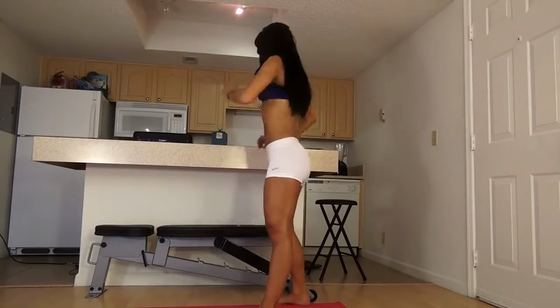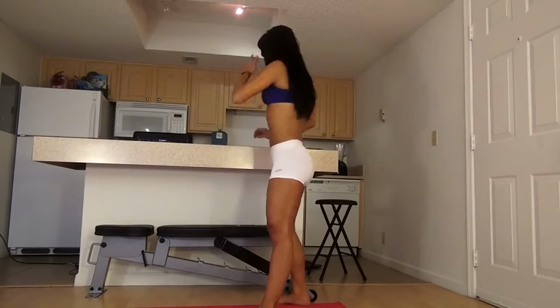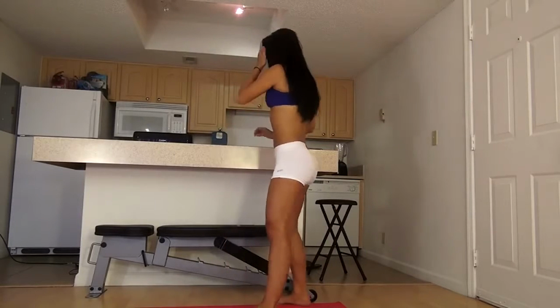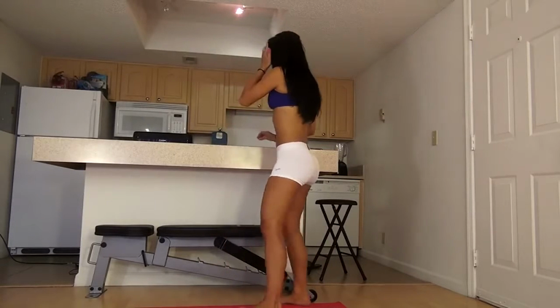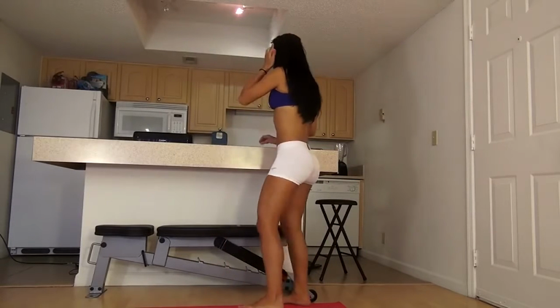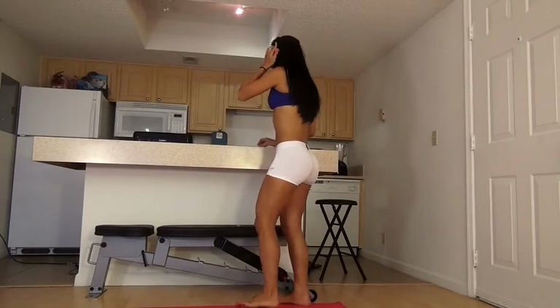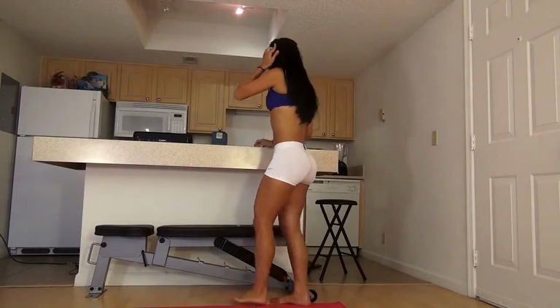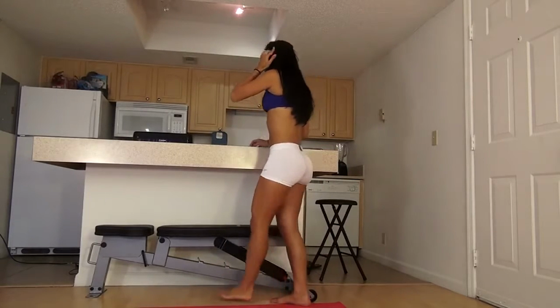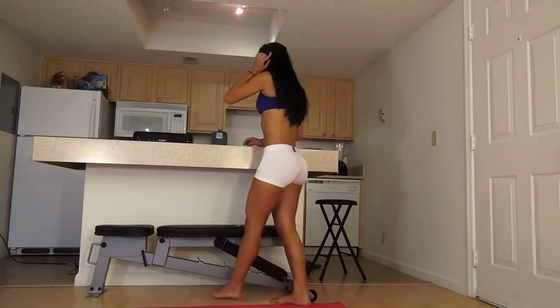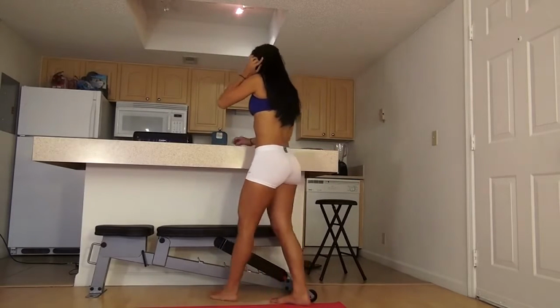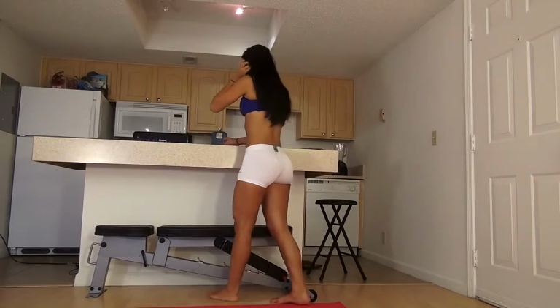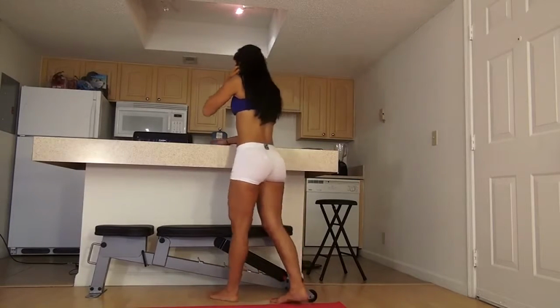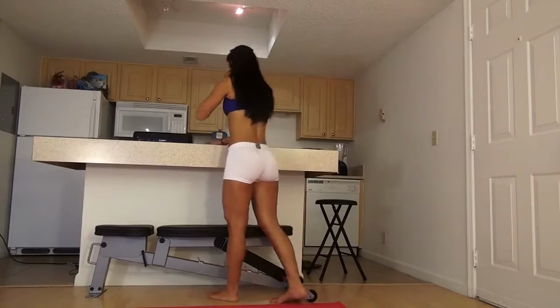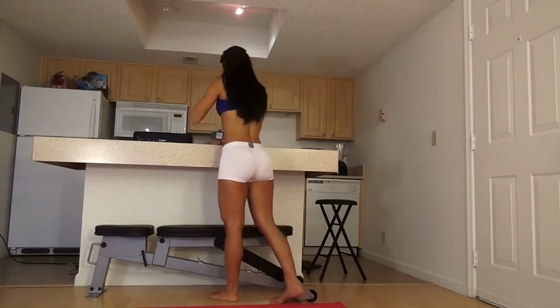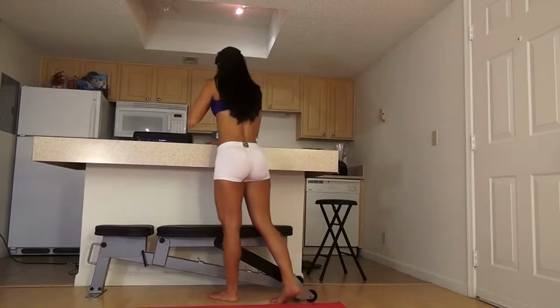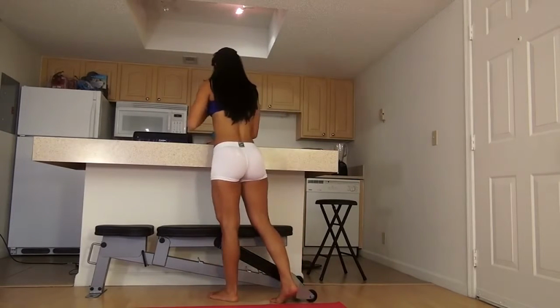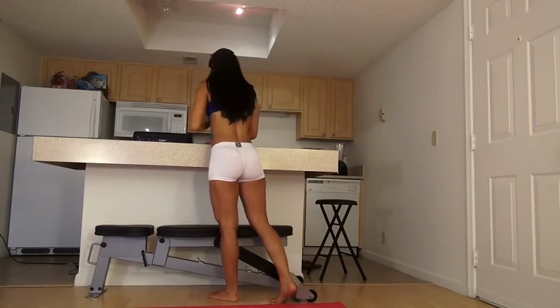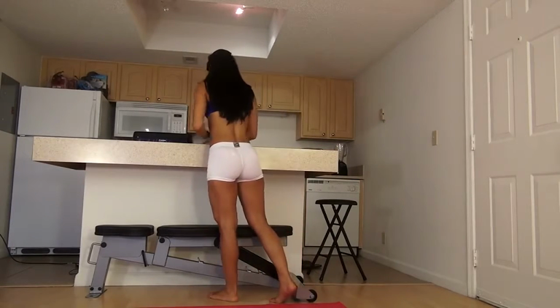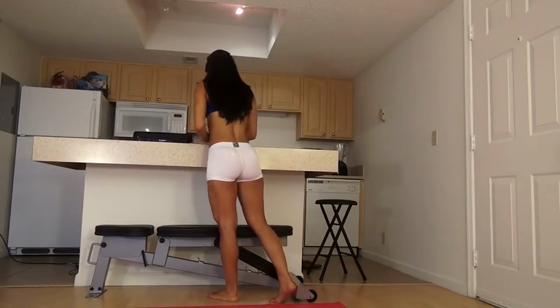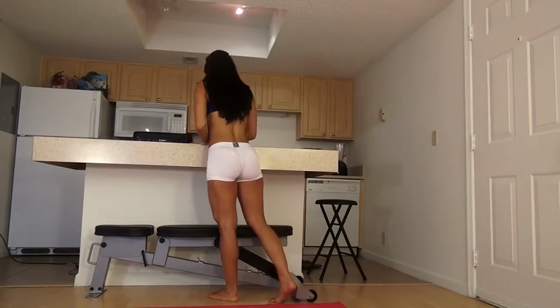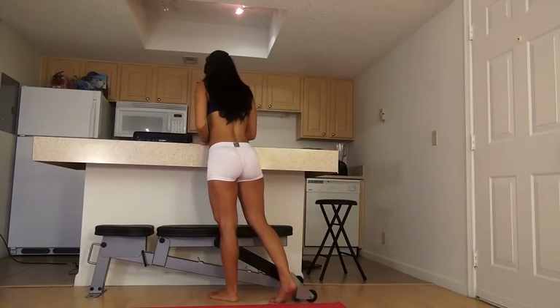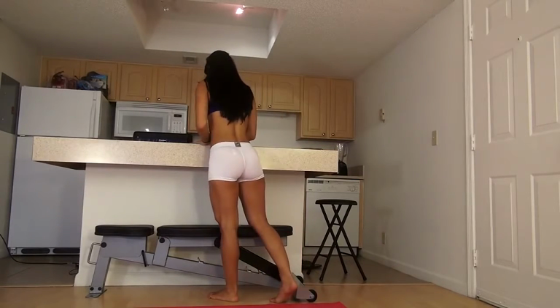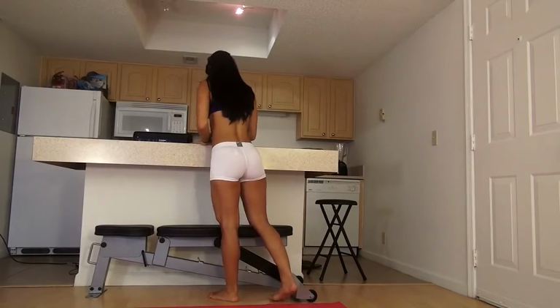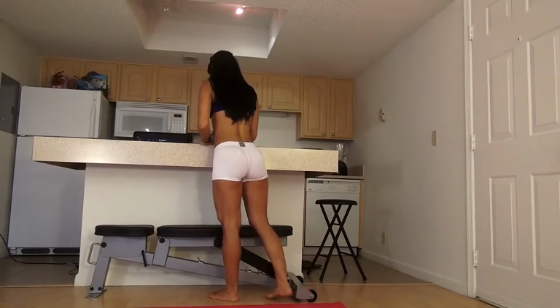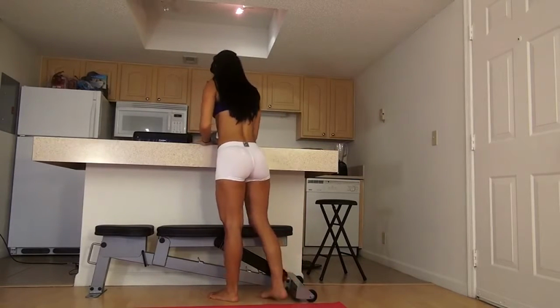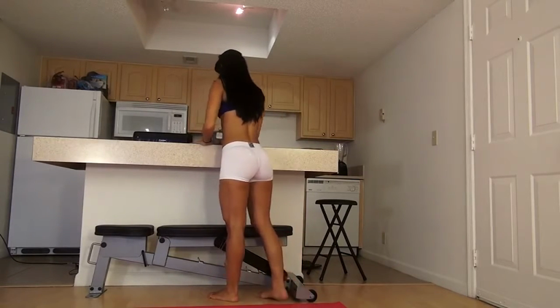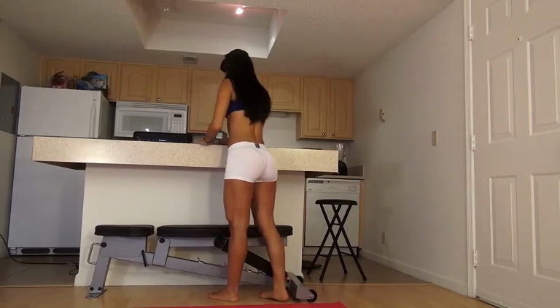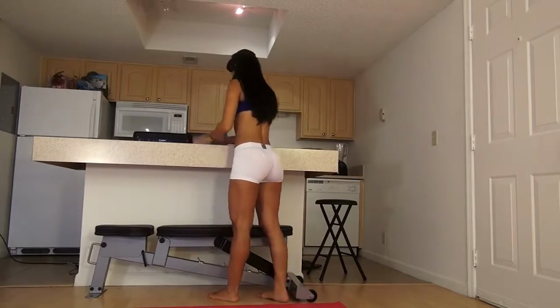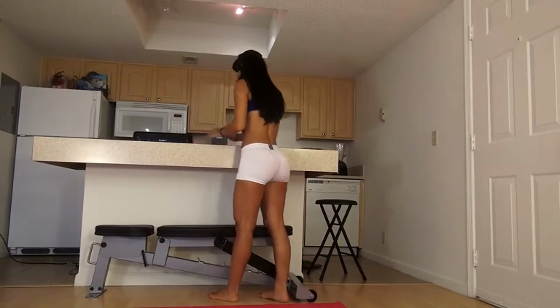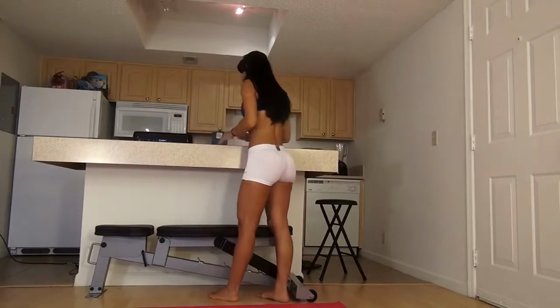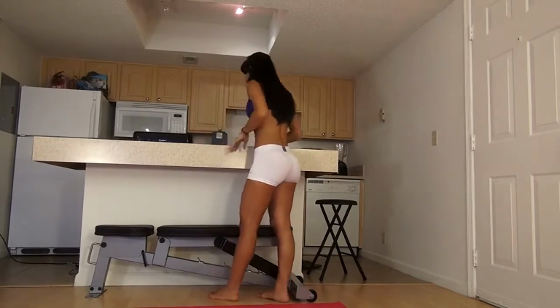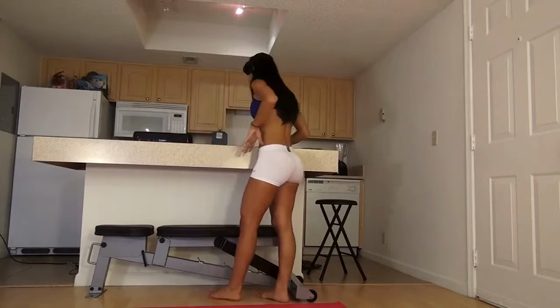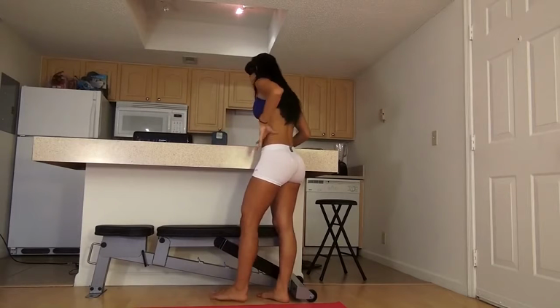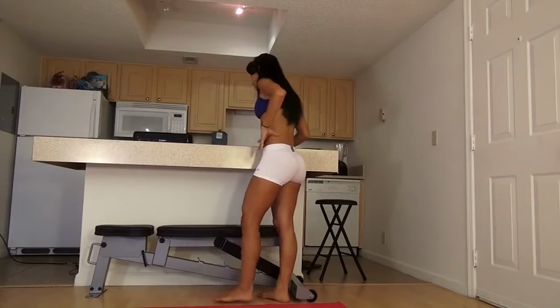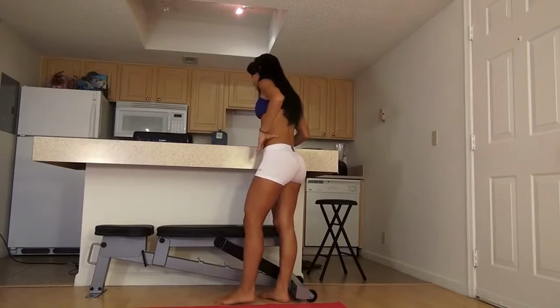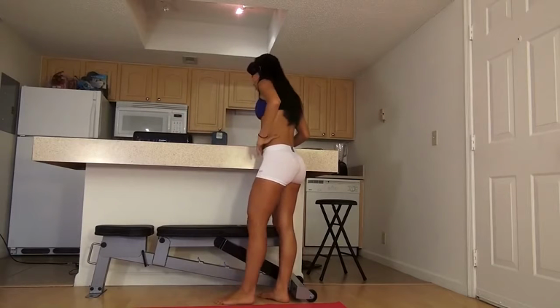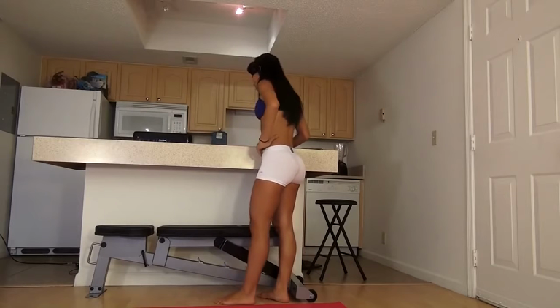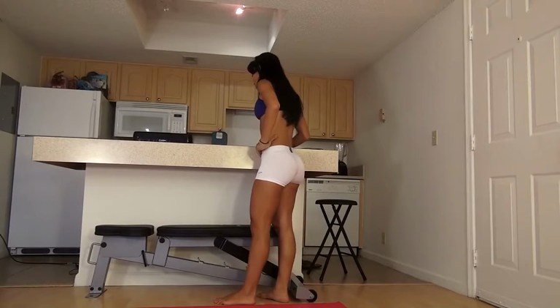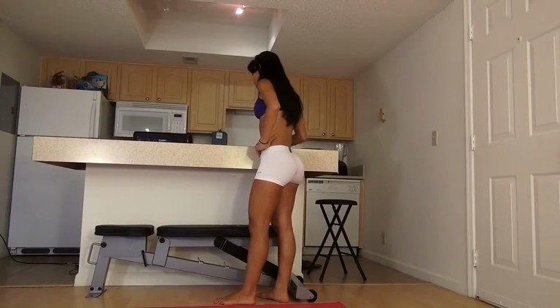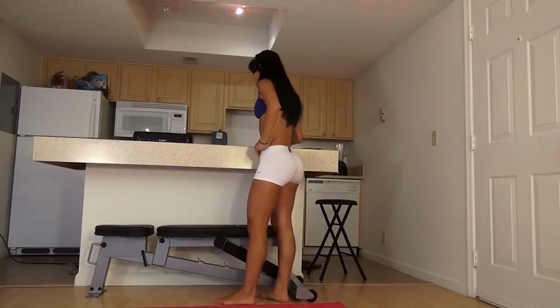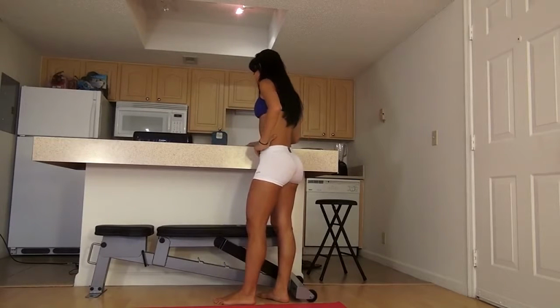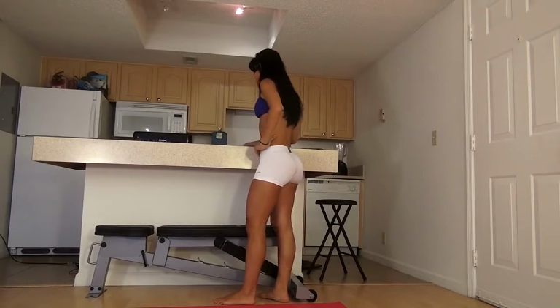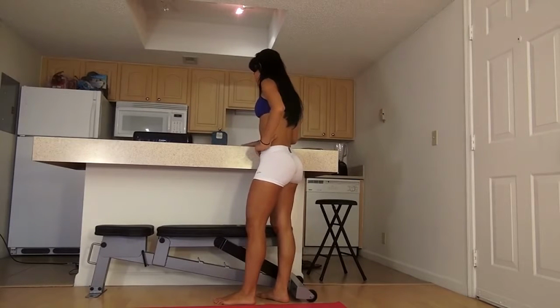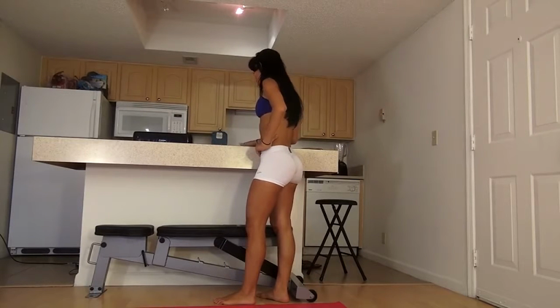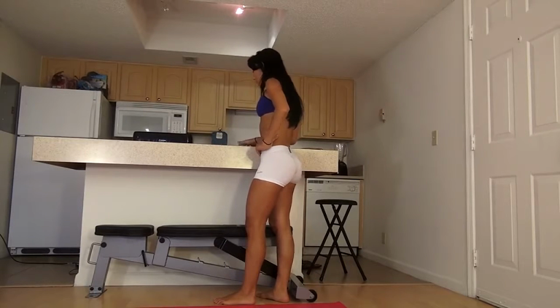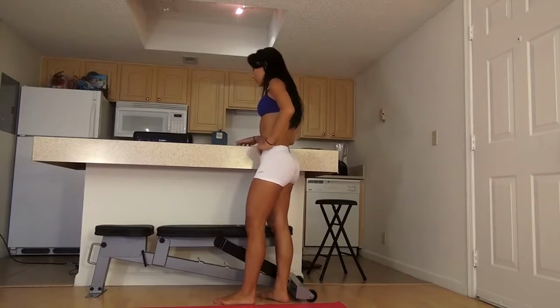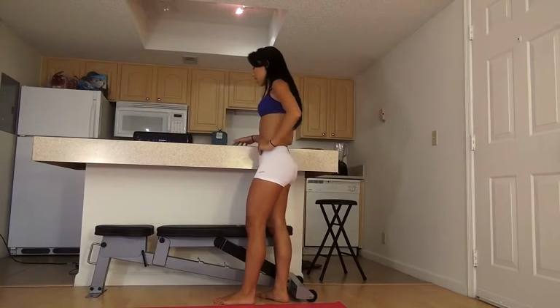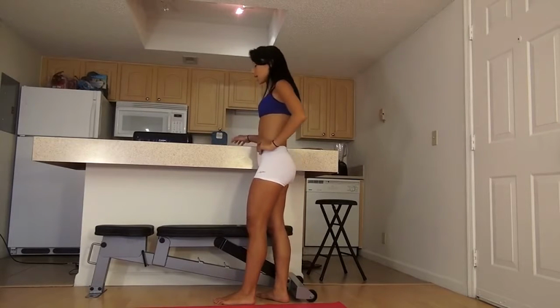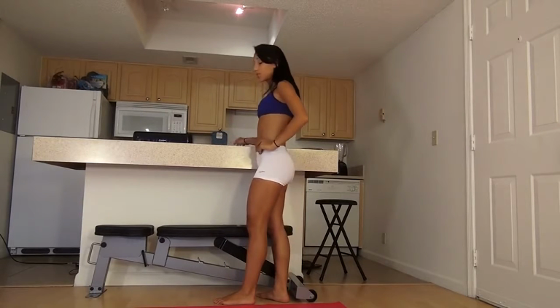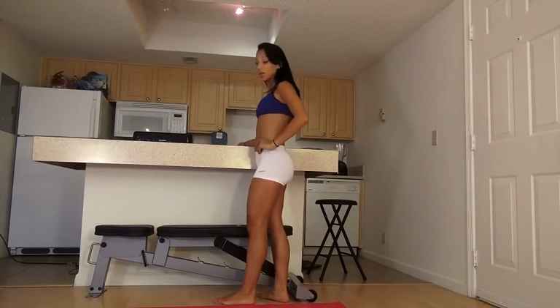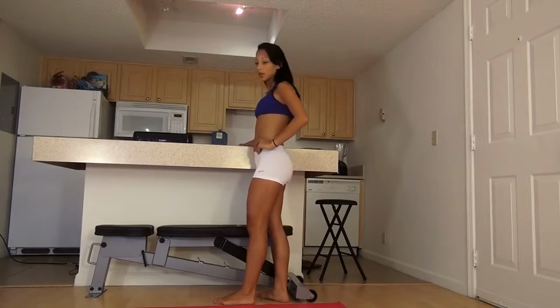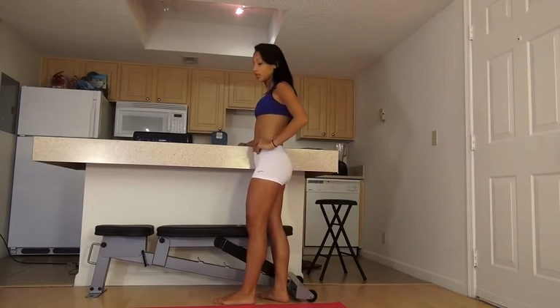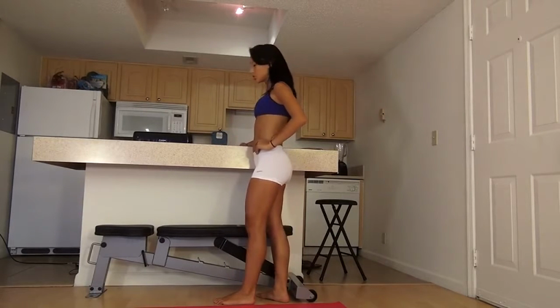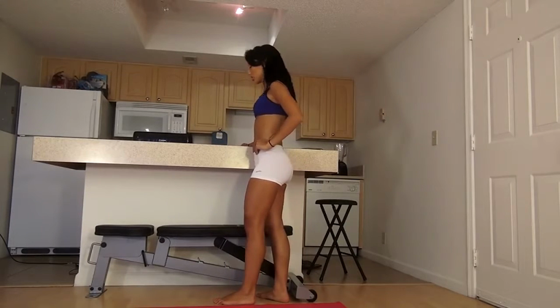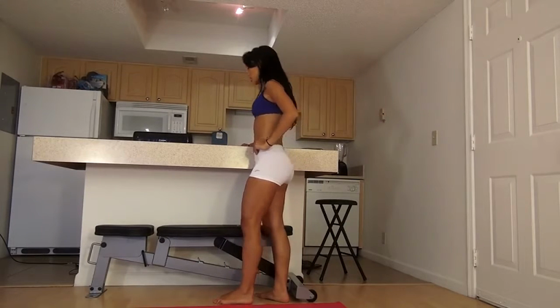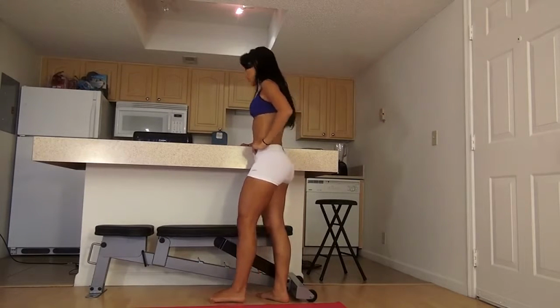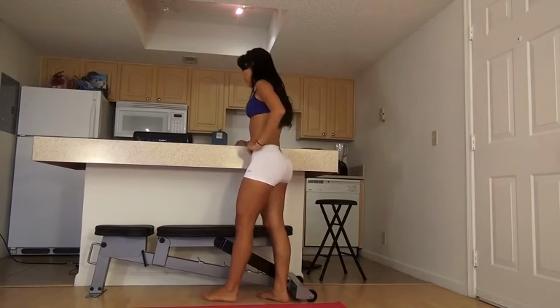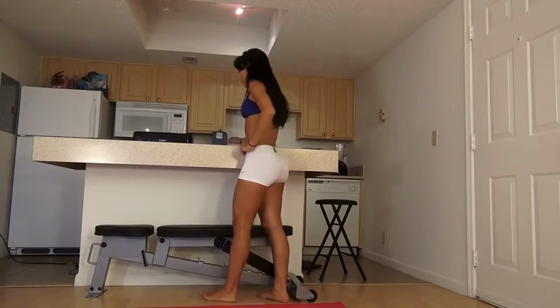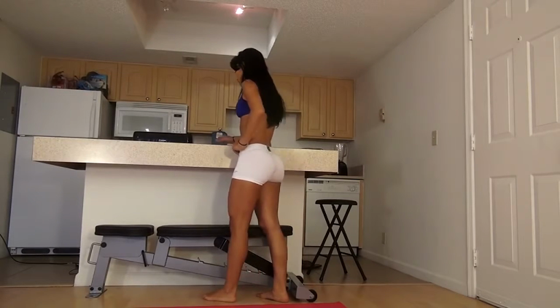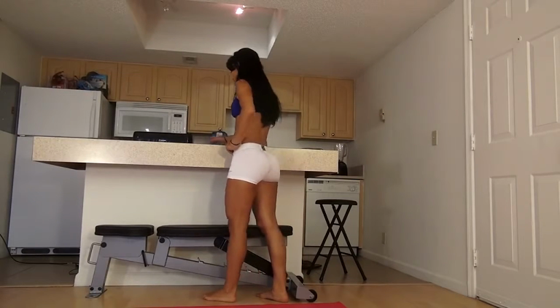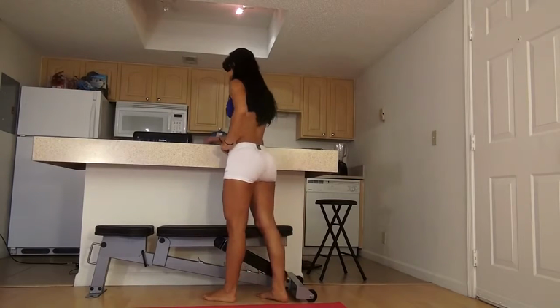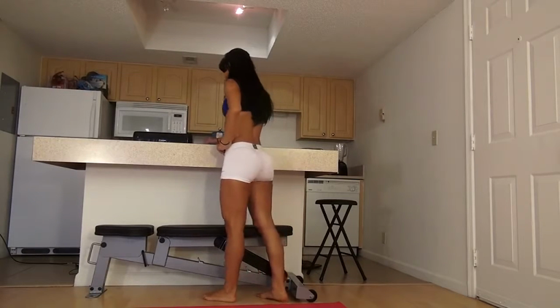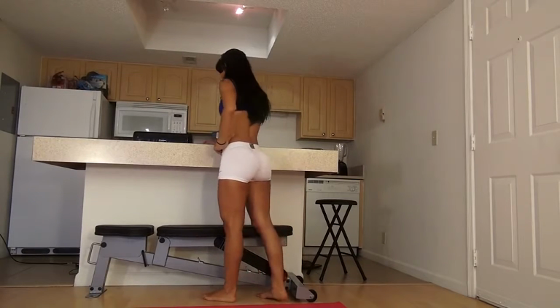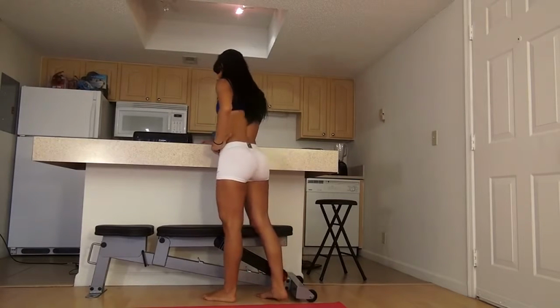We've got 6 minutes. We're going to do a series of different exercises. I'm going to start my timer. I'm just going to follow along, okay?